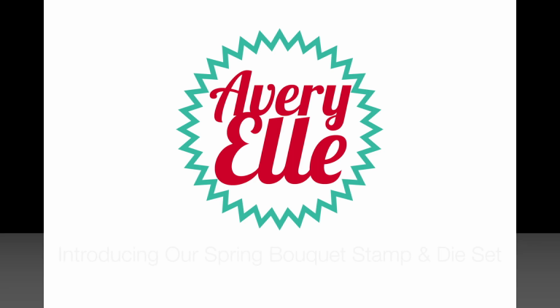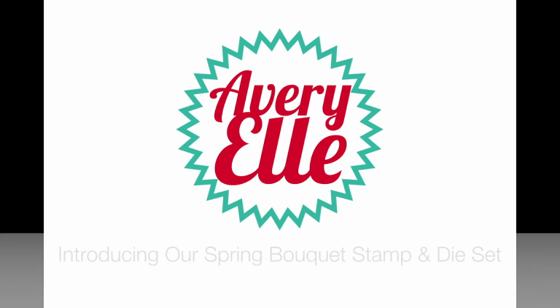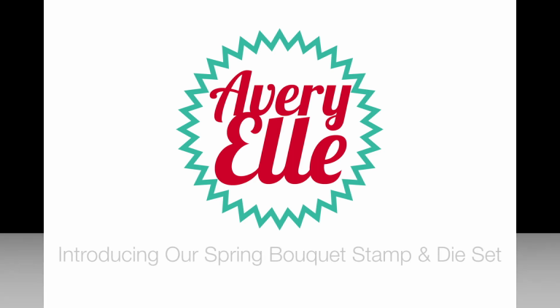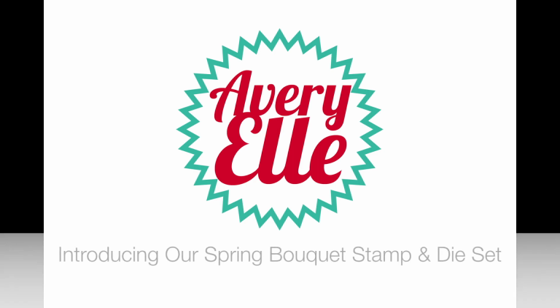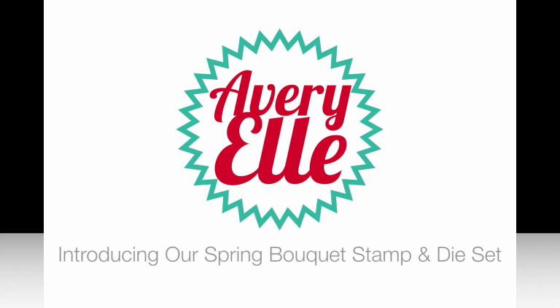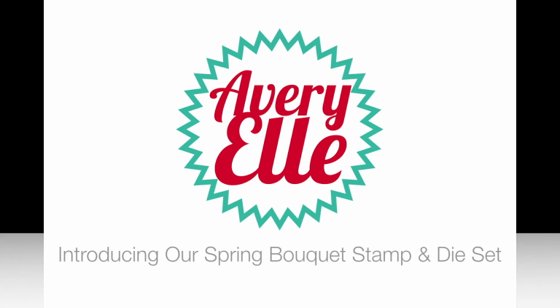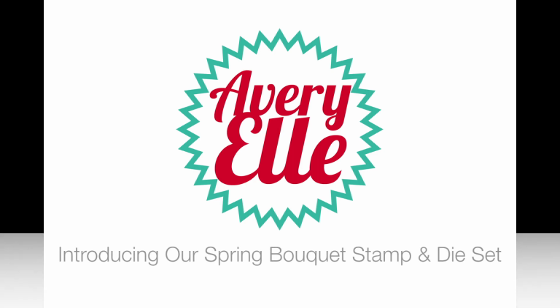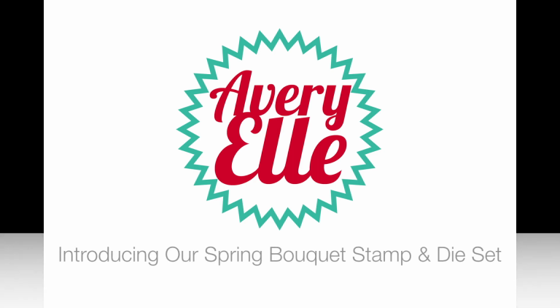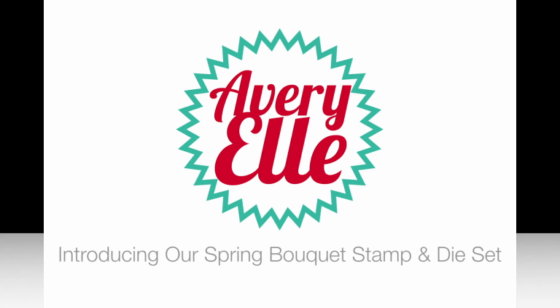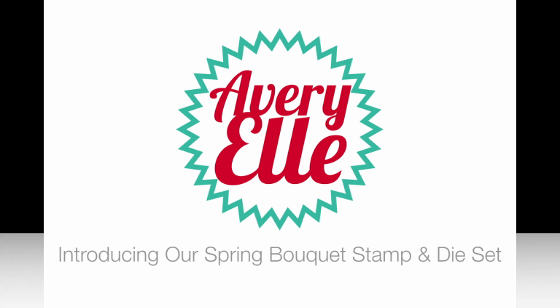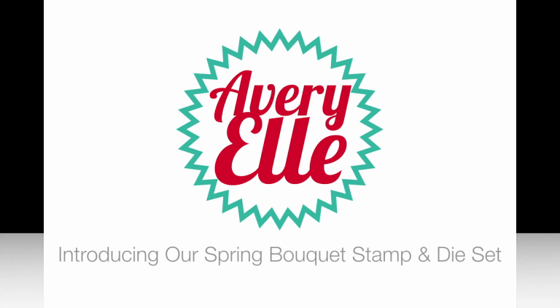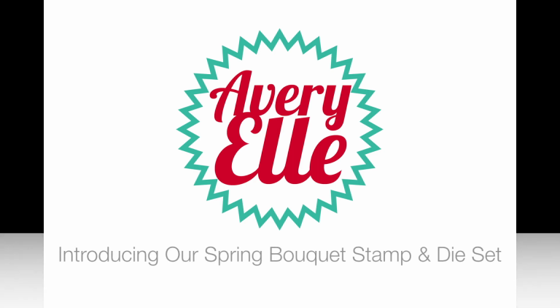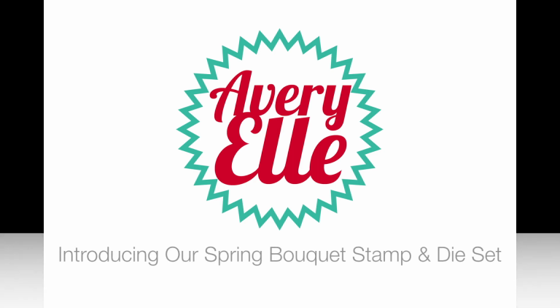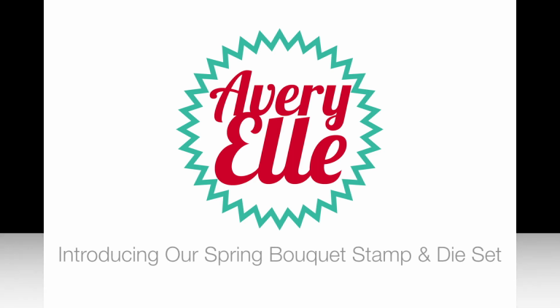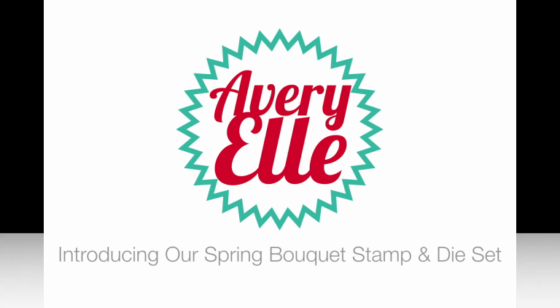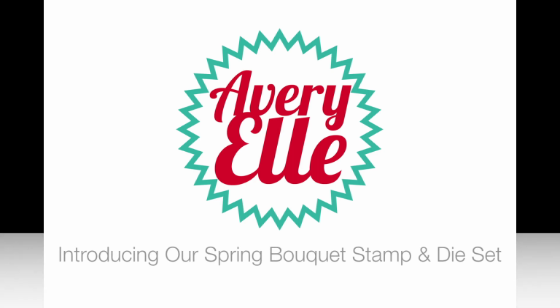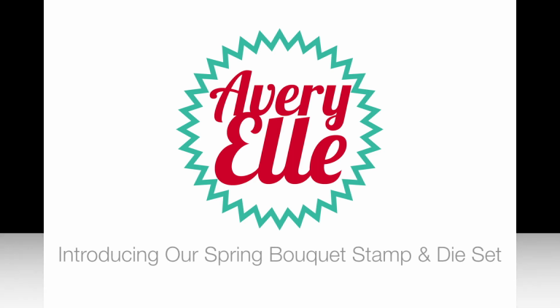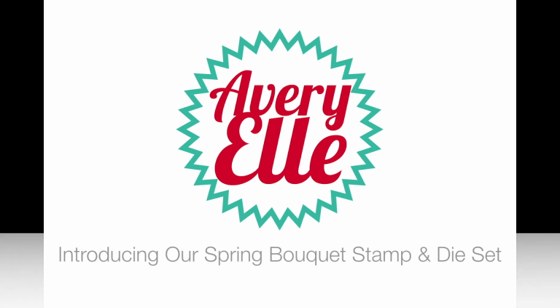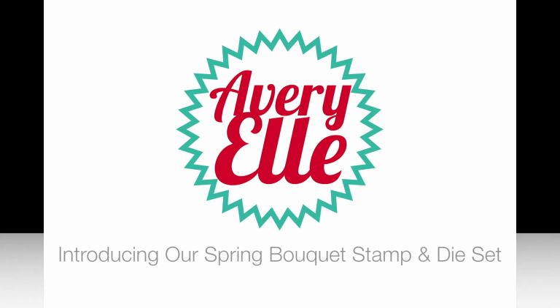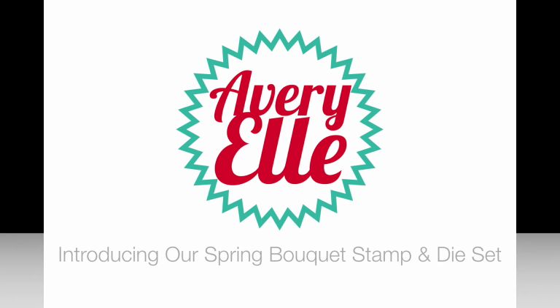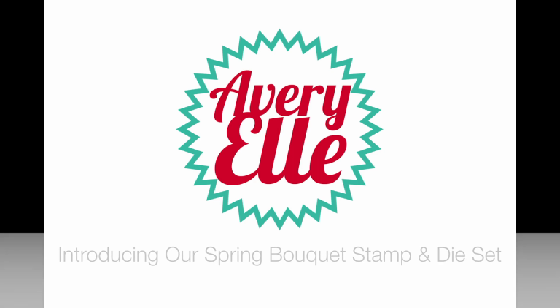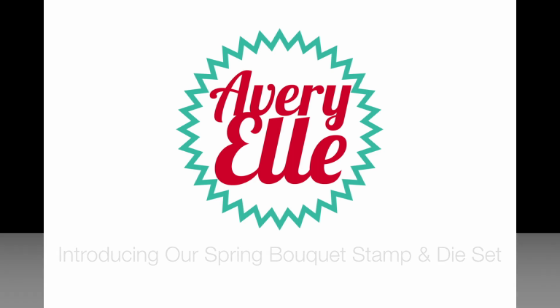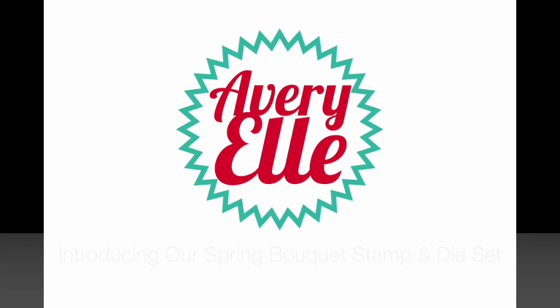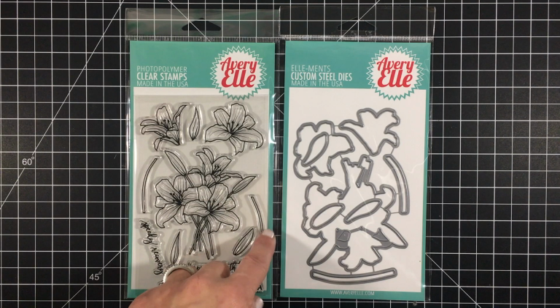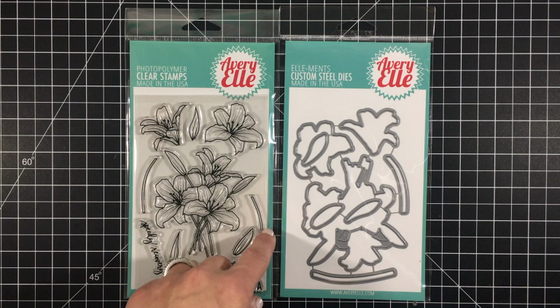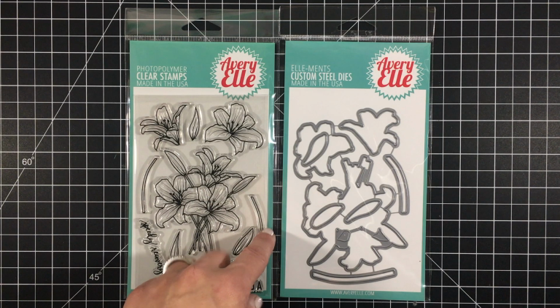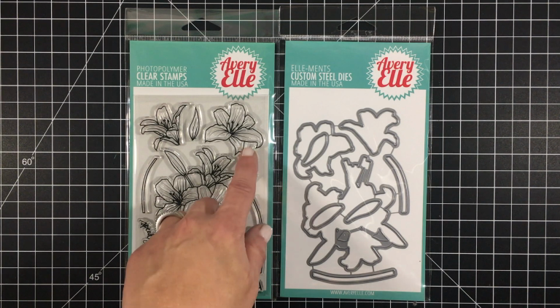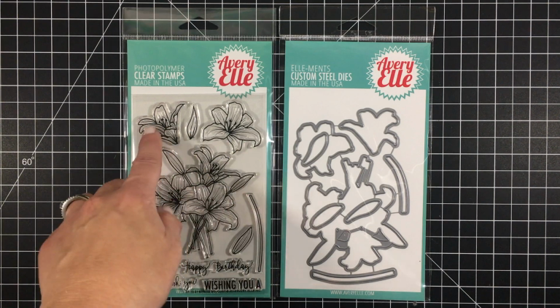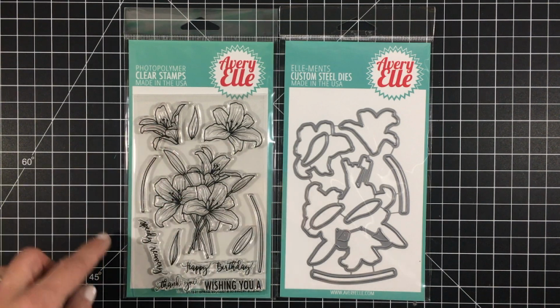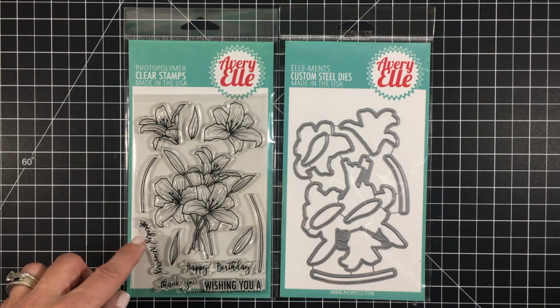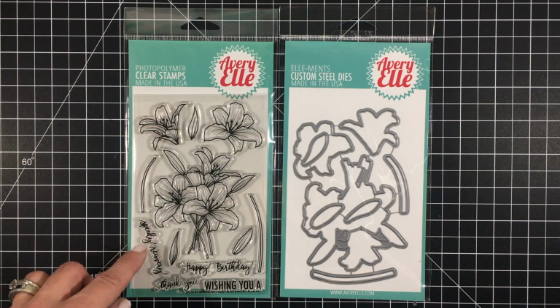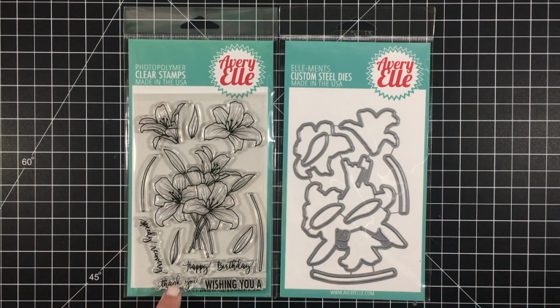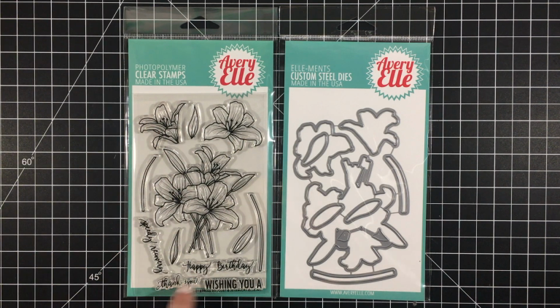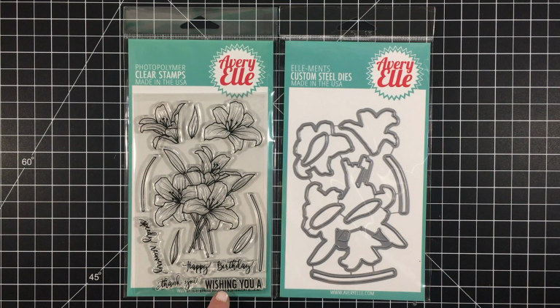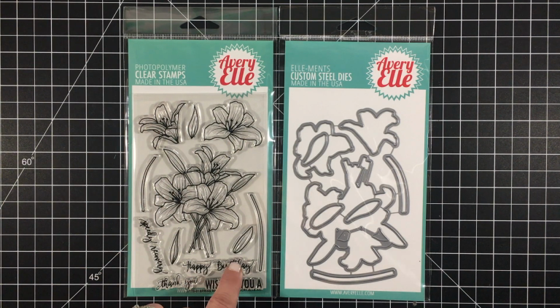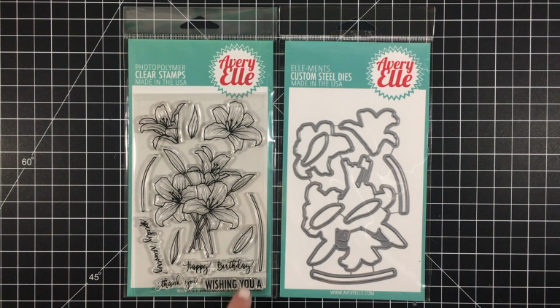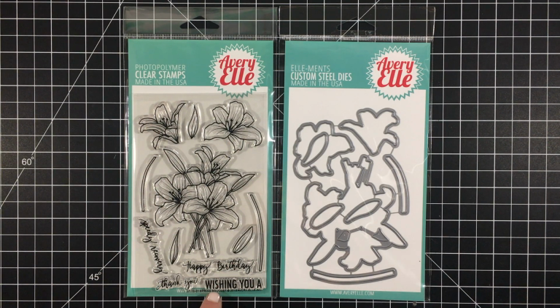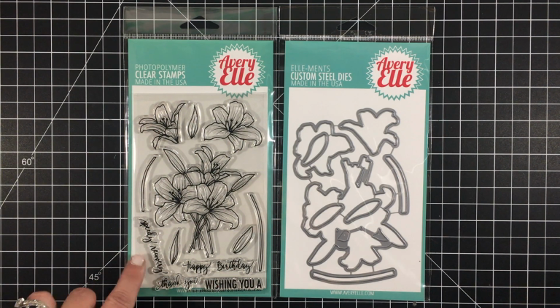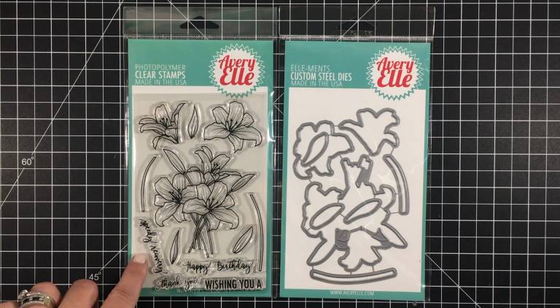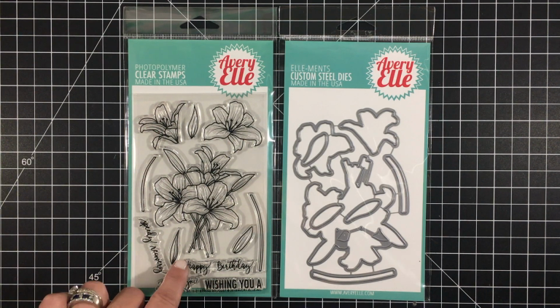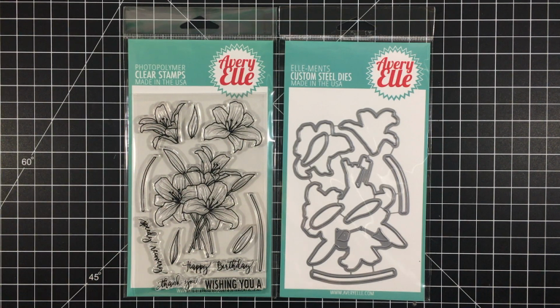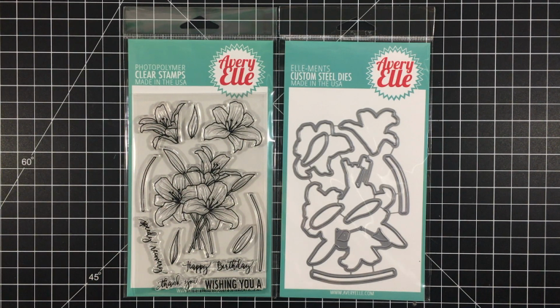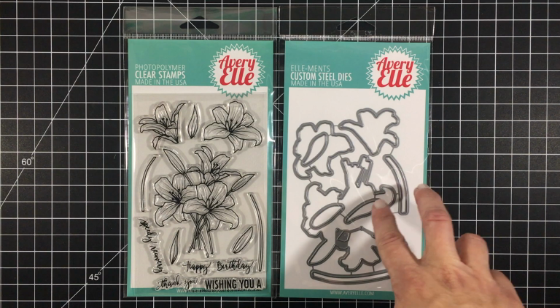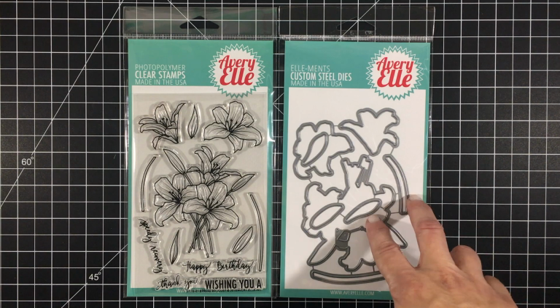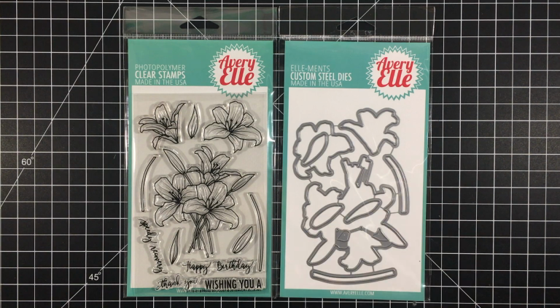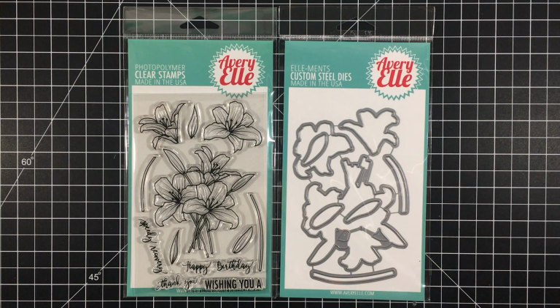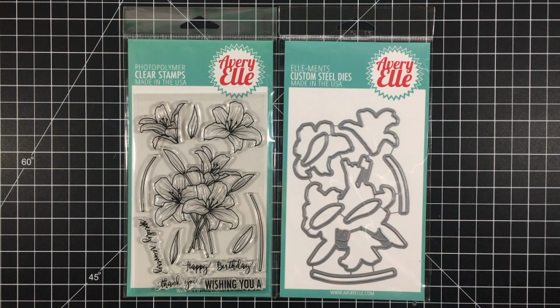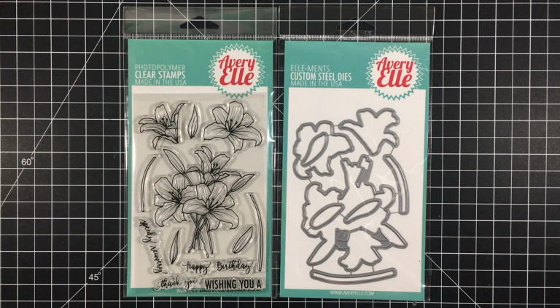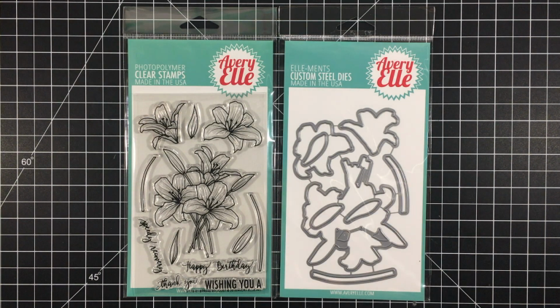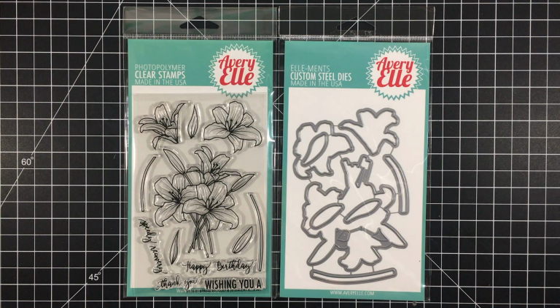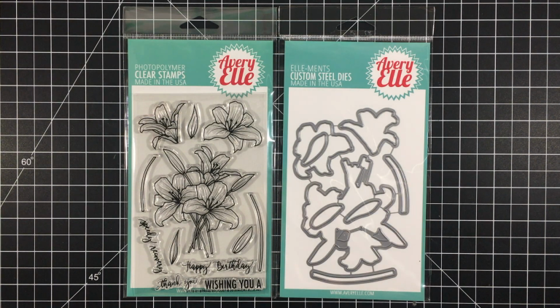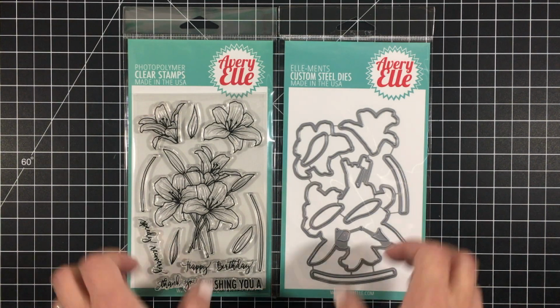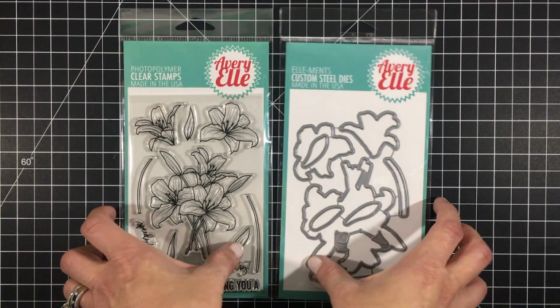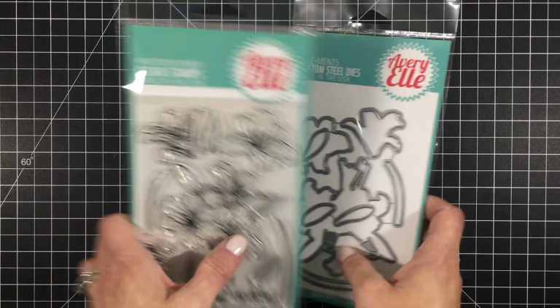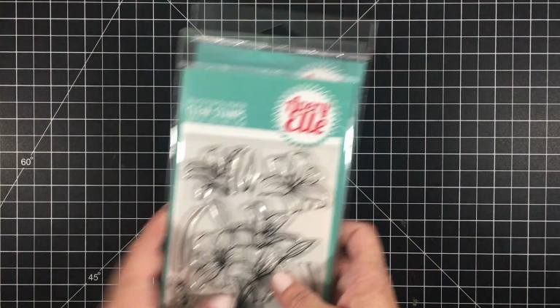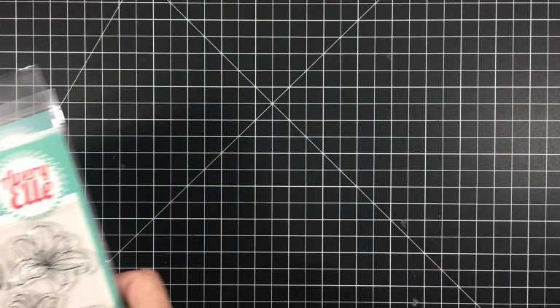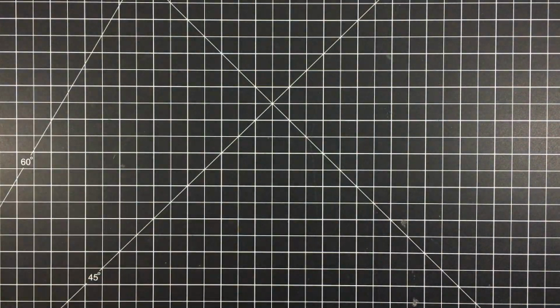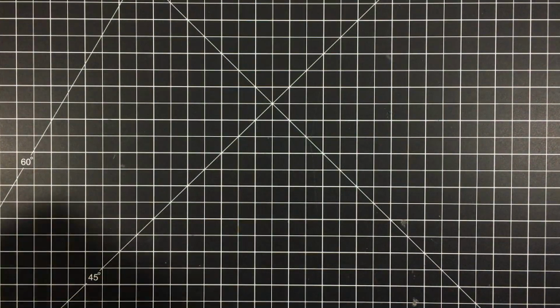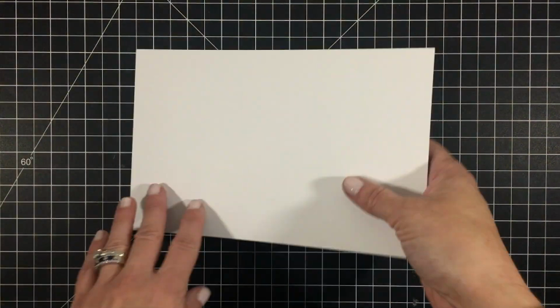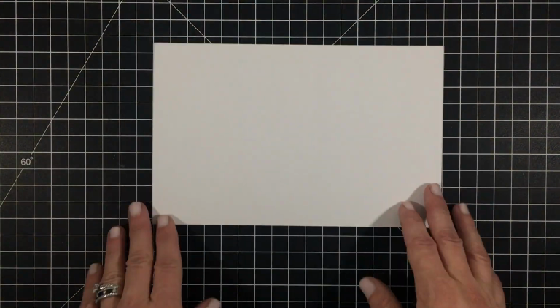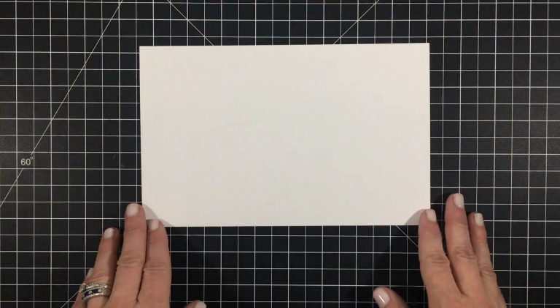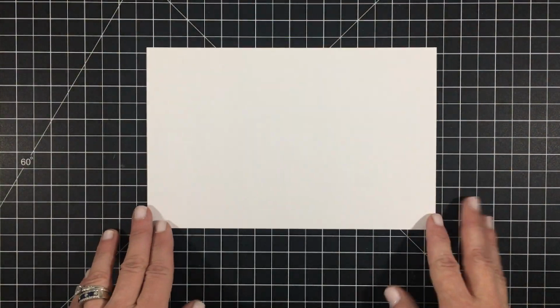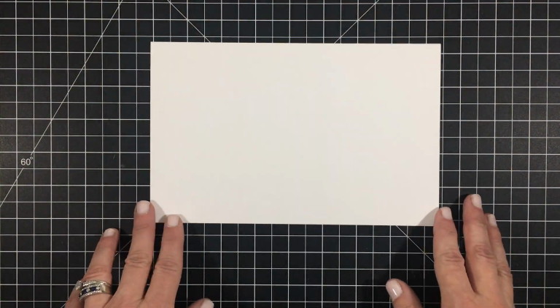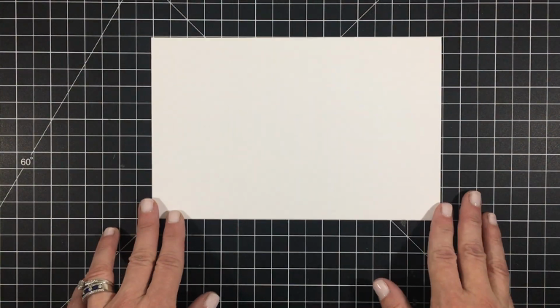Hi everyone, it's Jamie Grace and today I'm introducing our Spring Bouquet Stamp and Die Set. It contains some floral images, sentiments, and a die set sold separately.